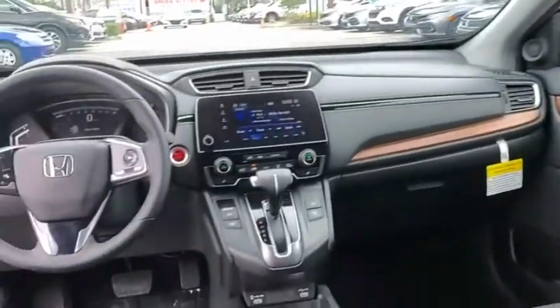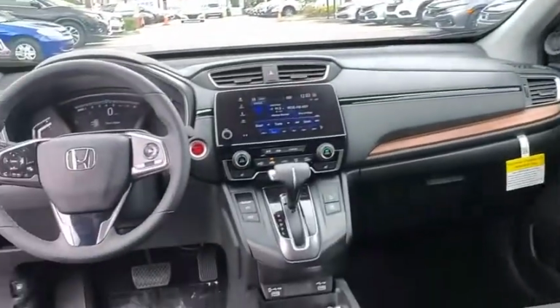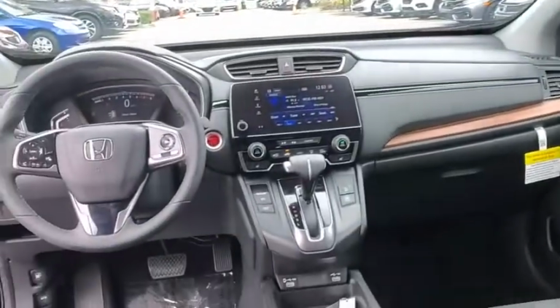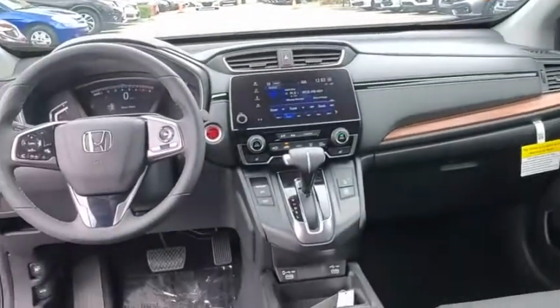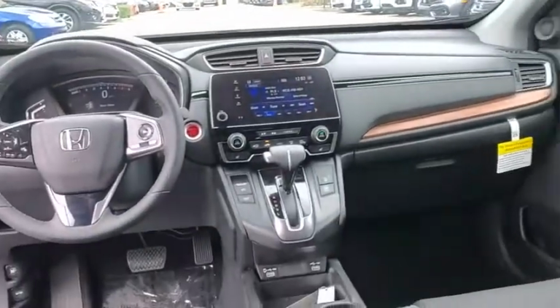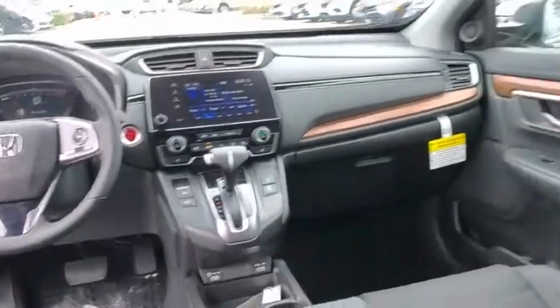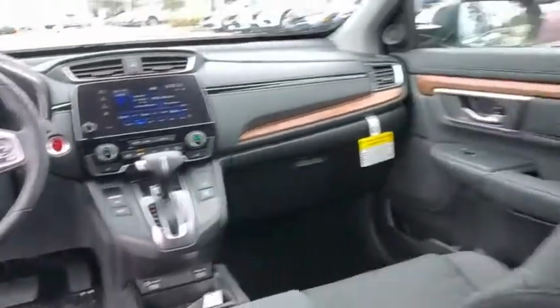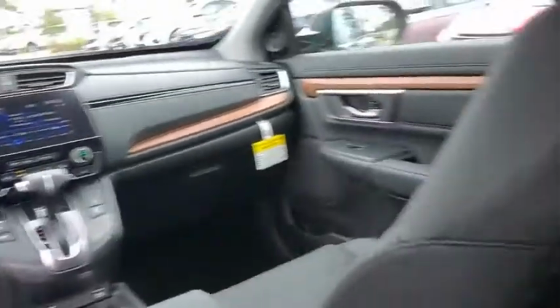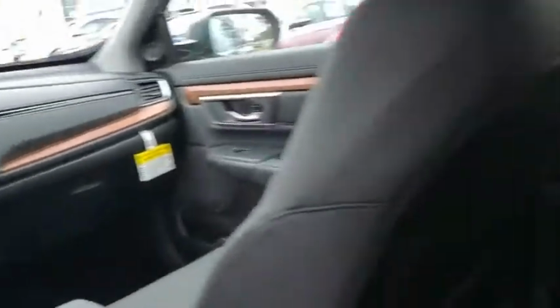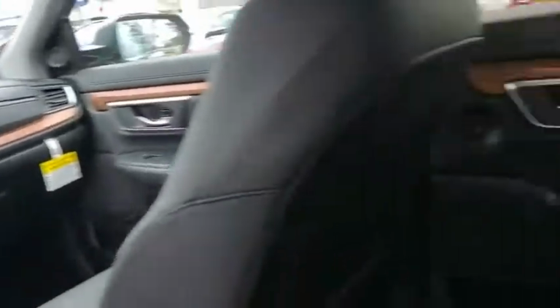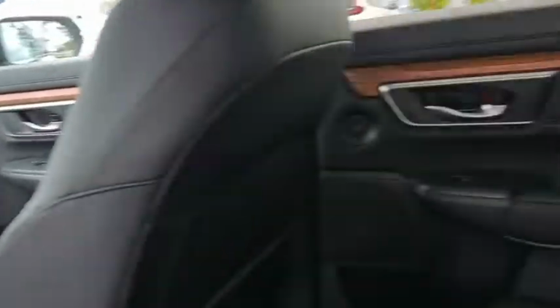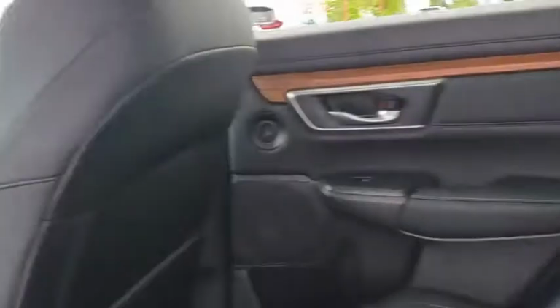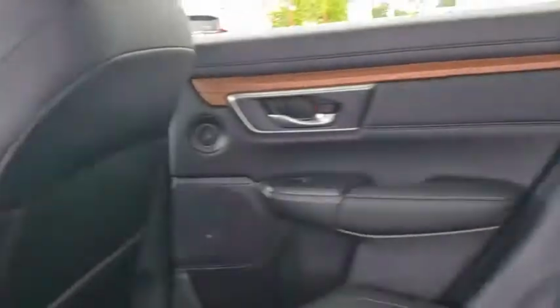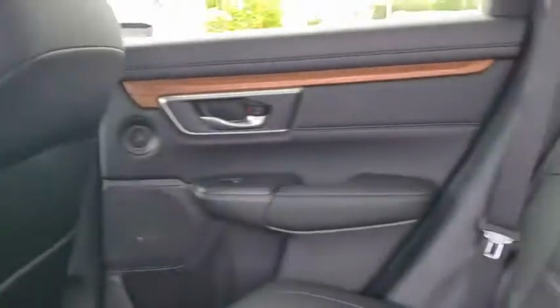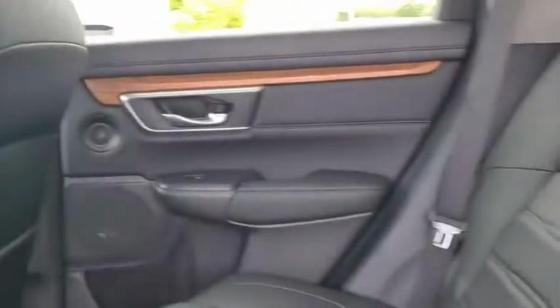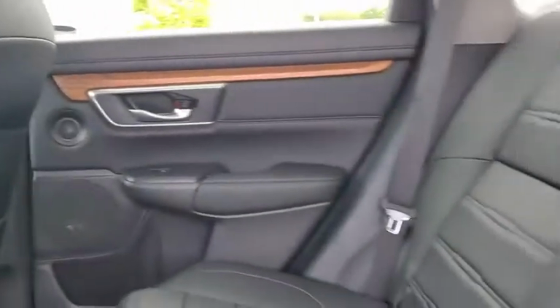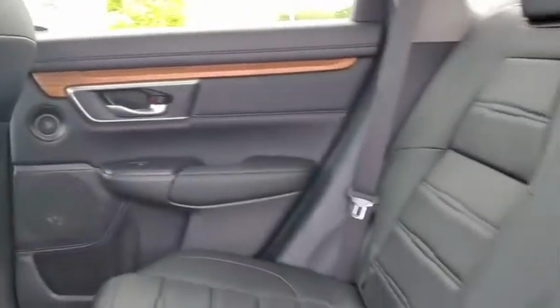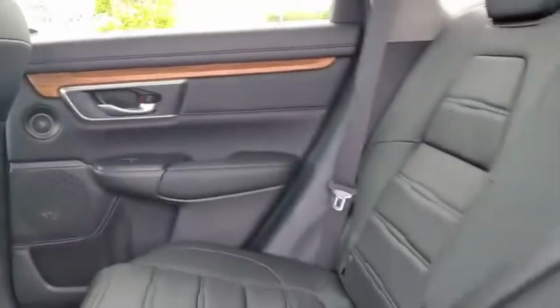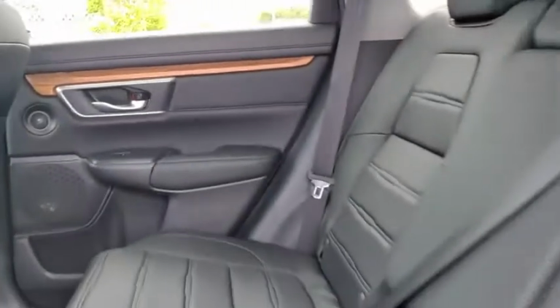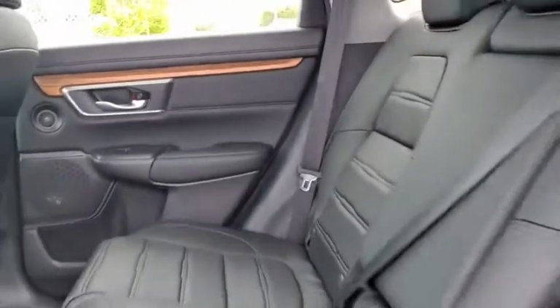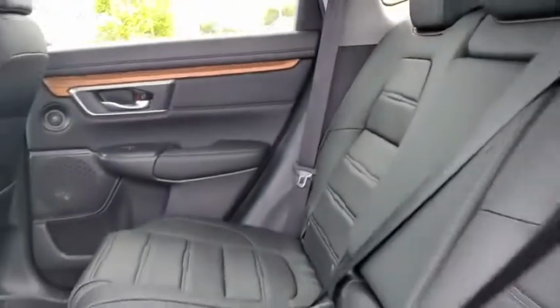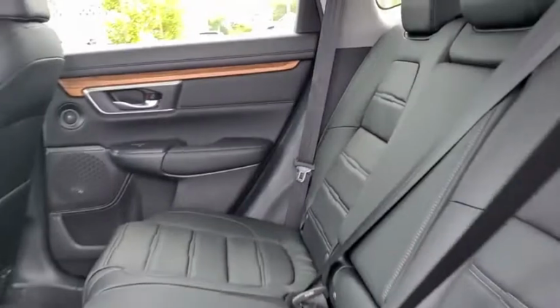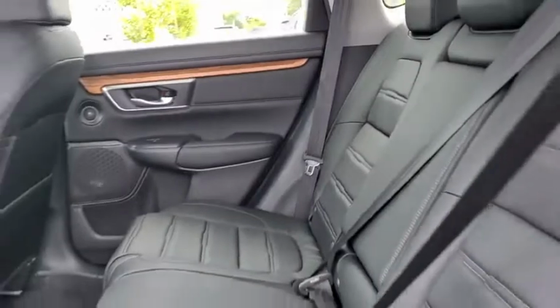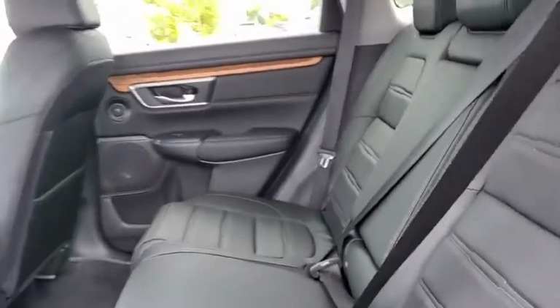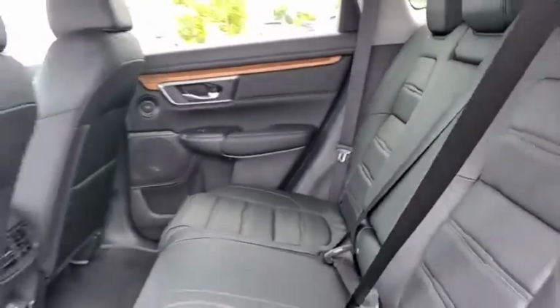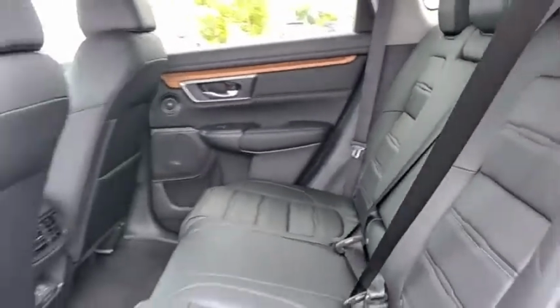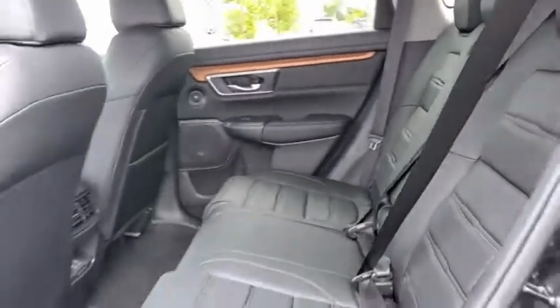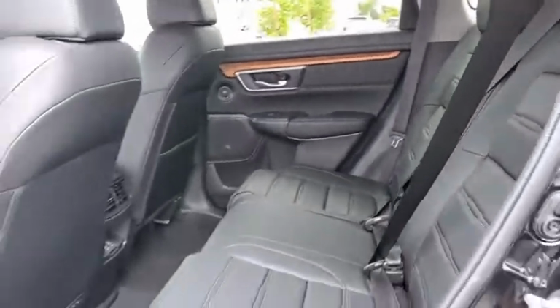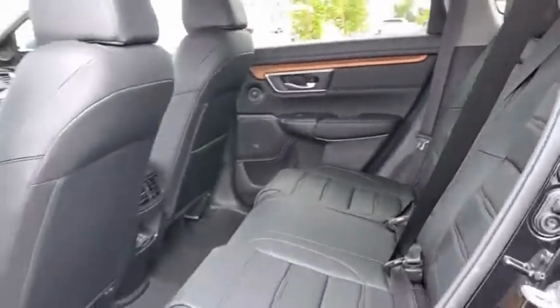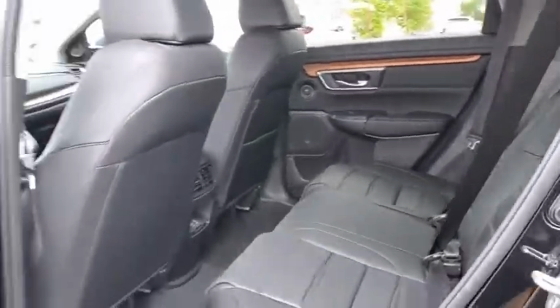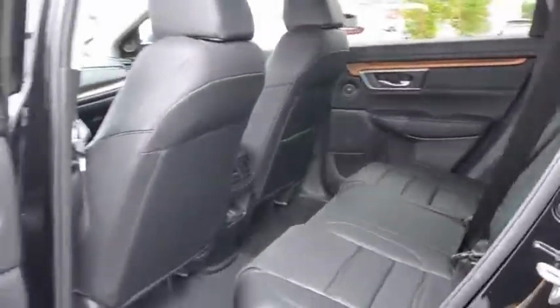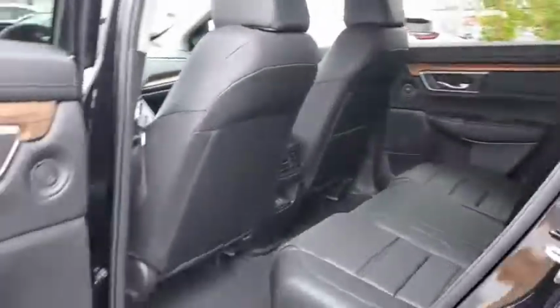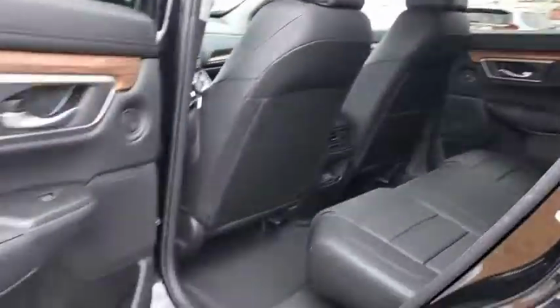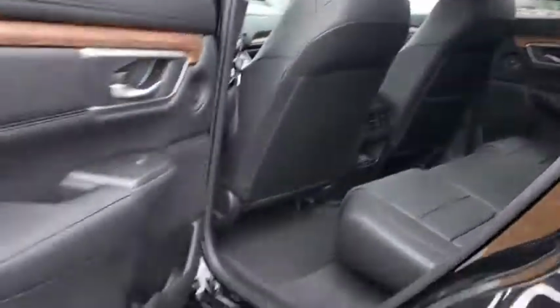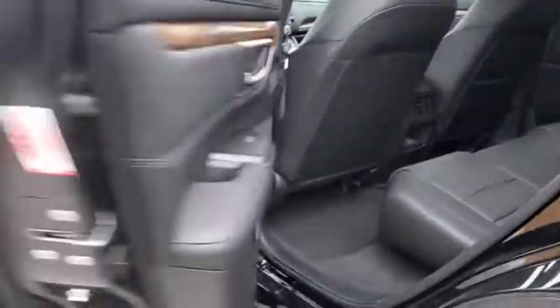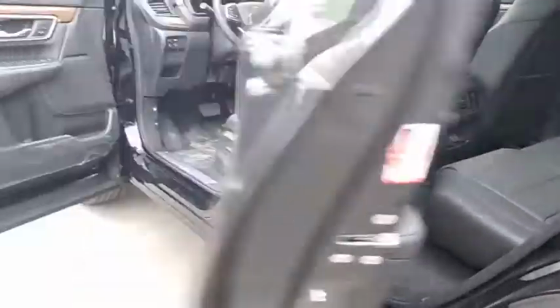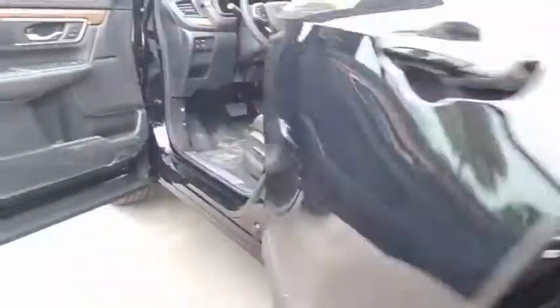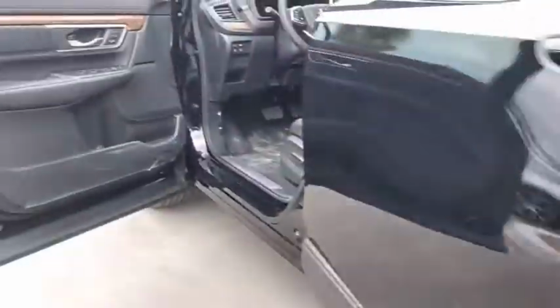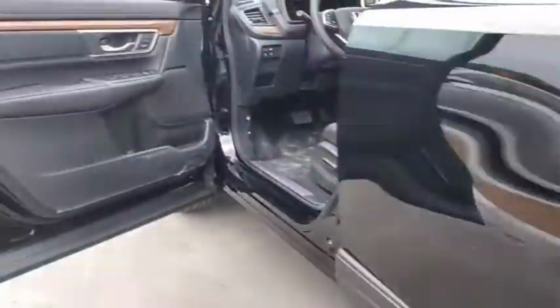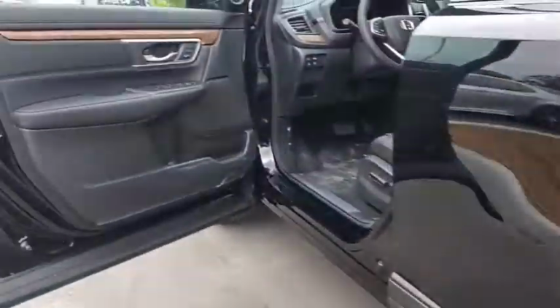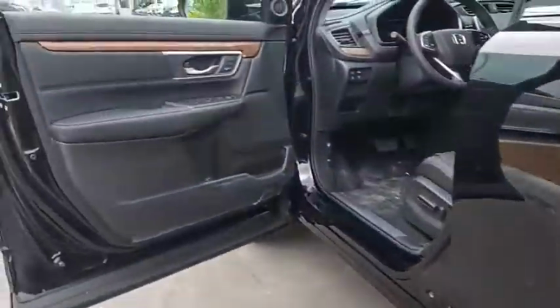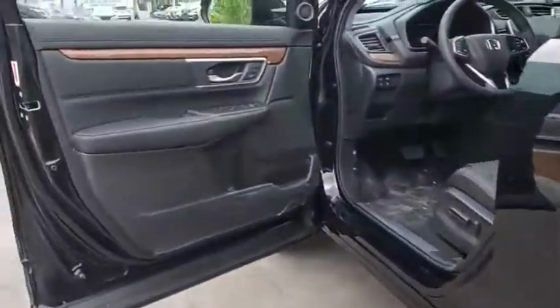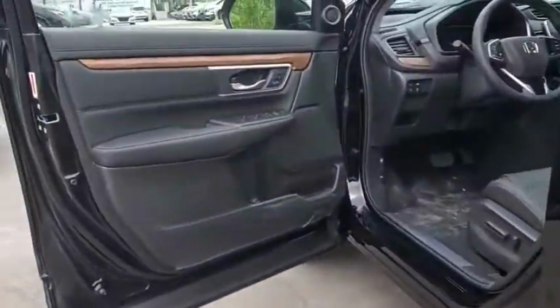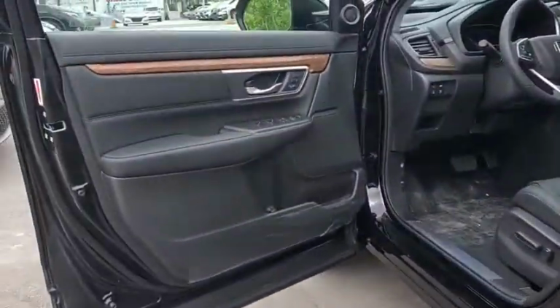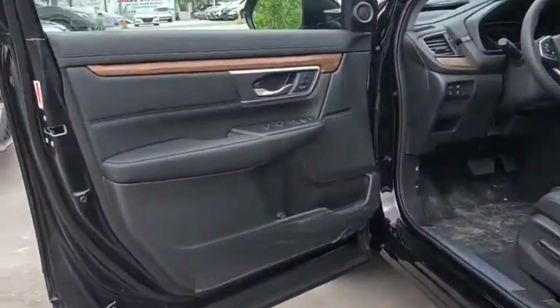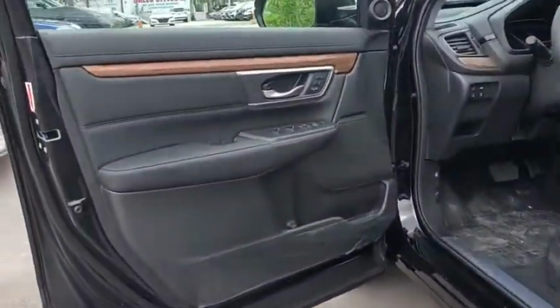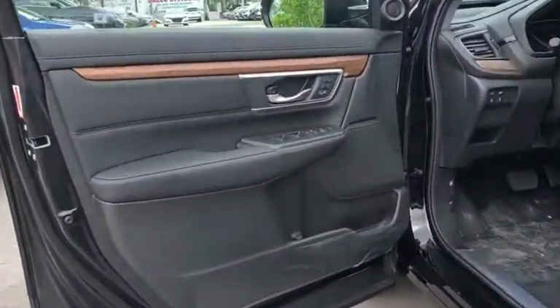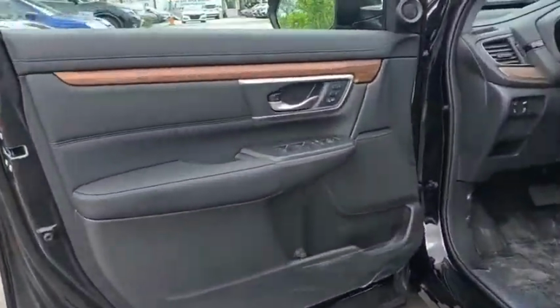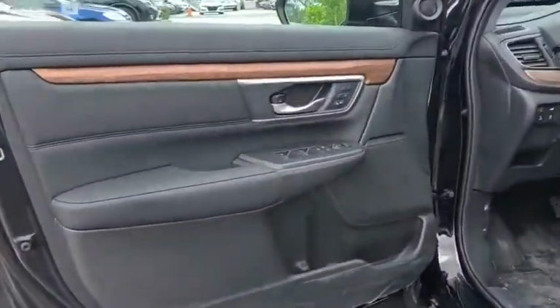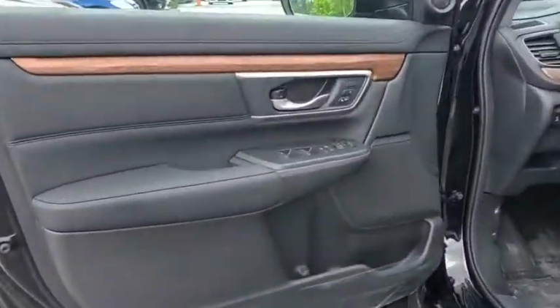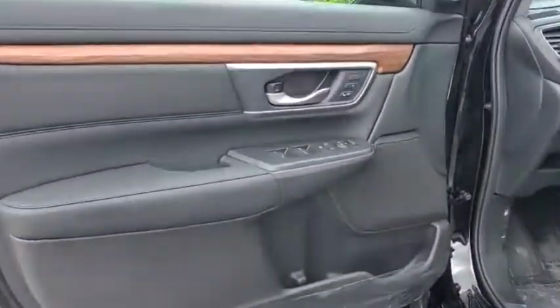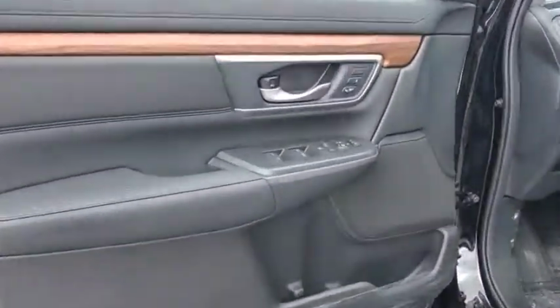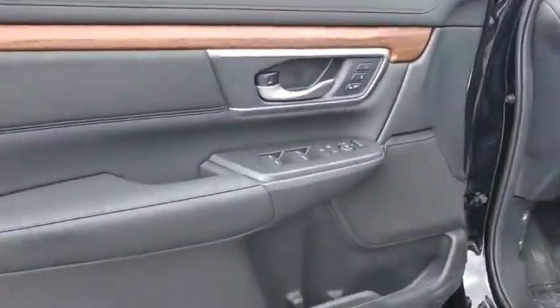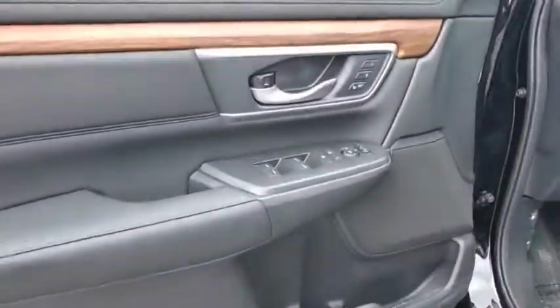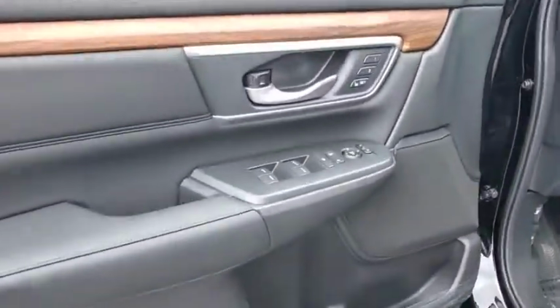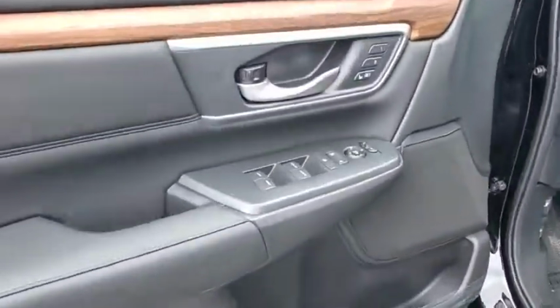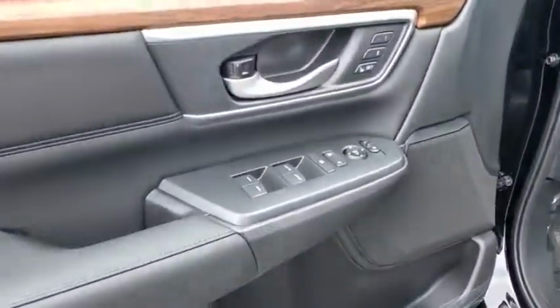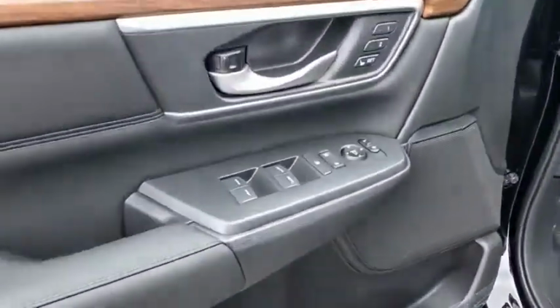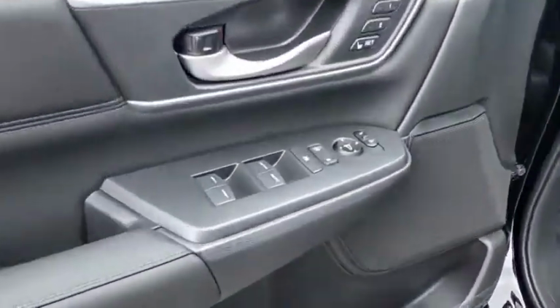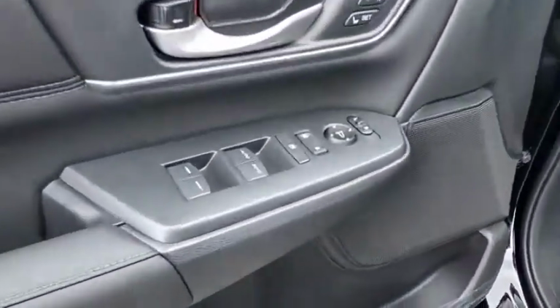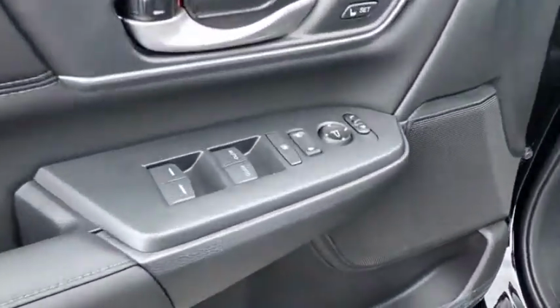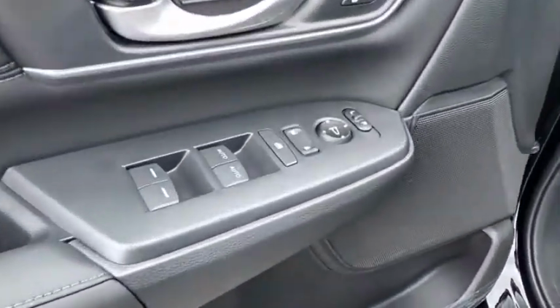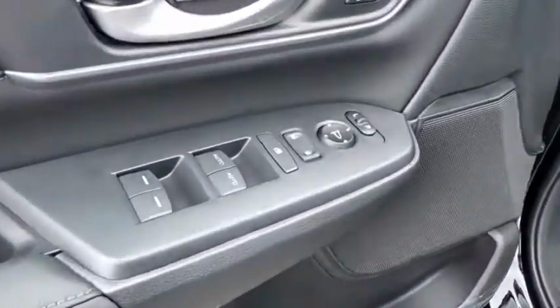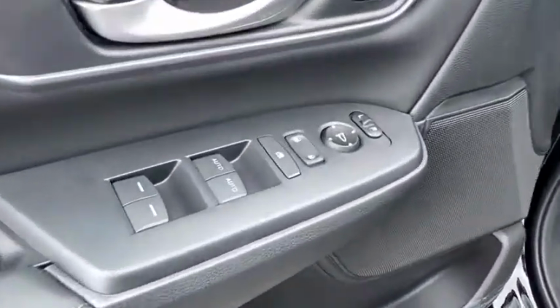Compass, rear window defroster, security system, trip computer, power windows, brake assist, tachometer, and leather seats.